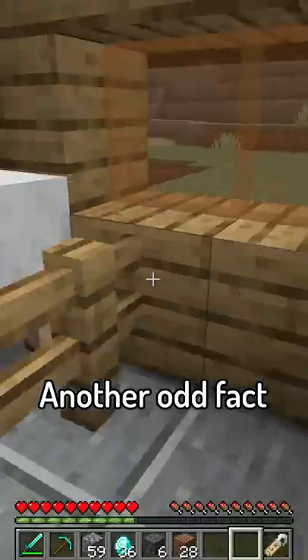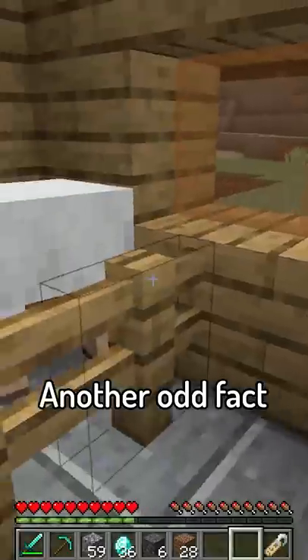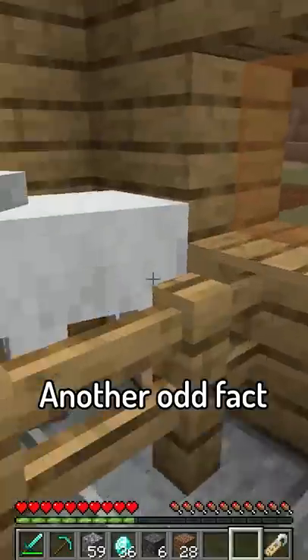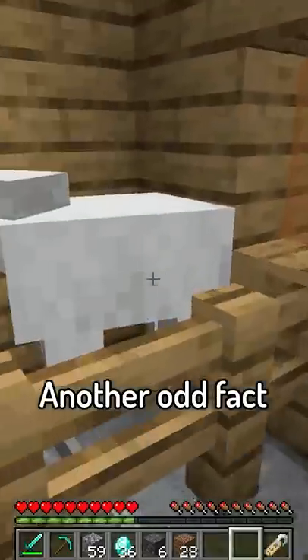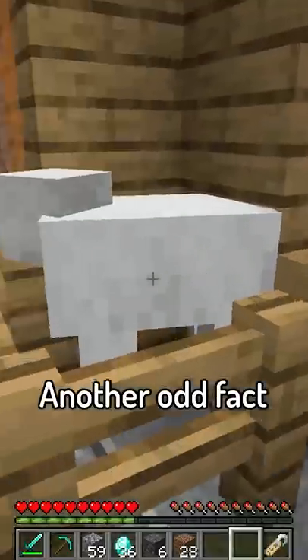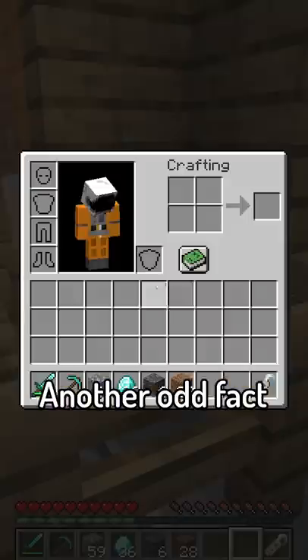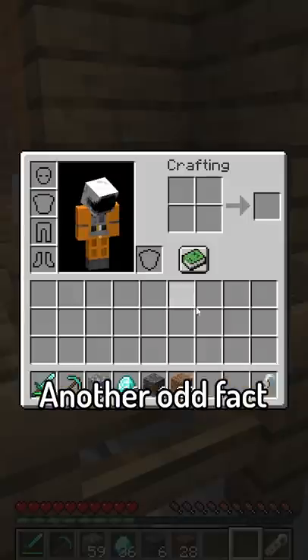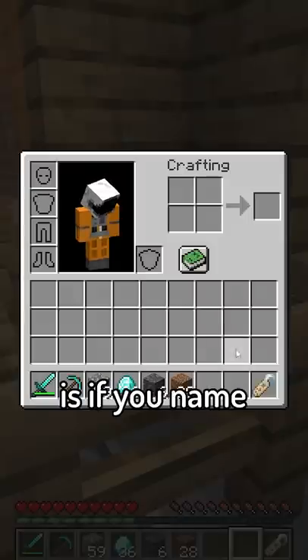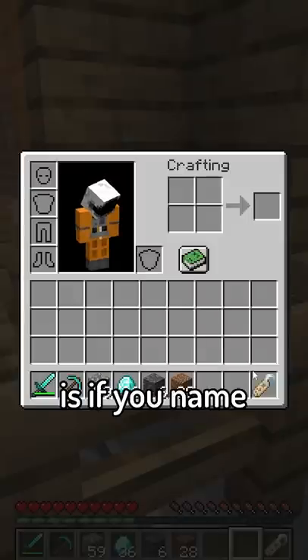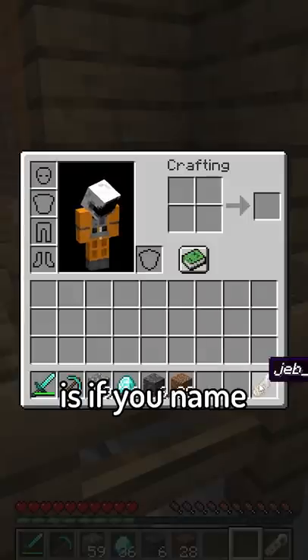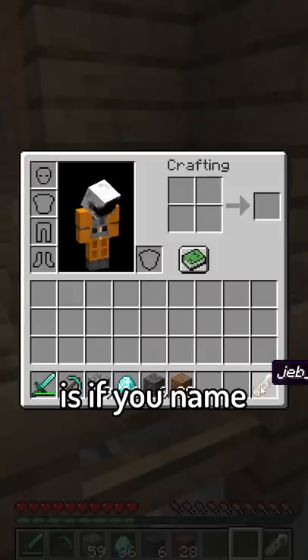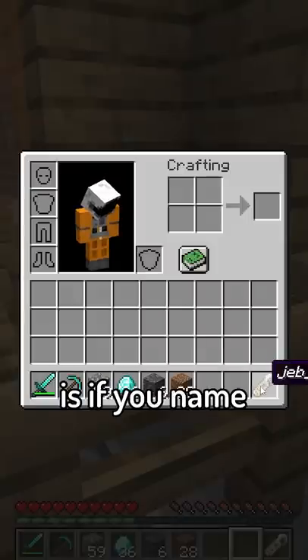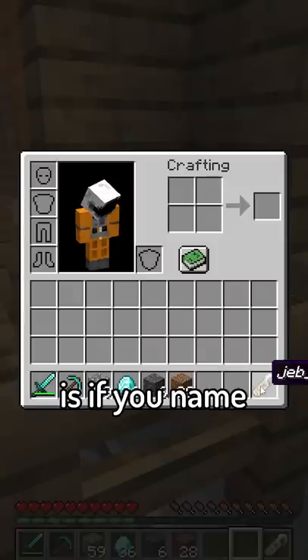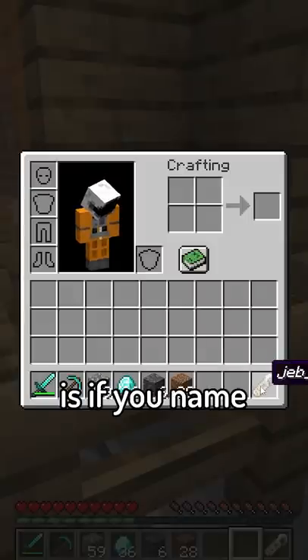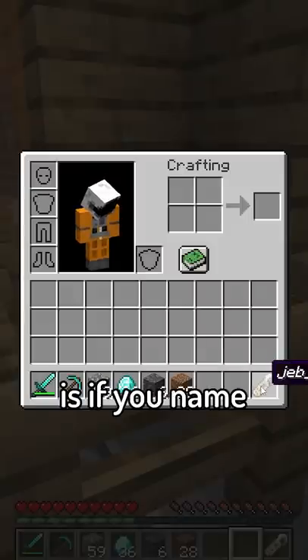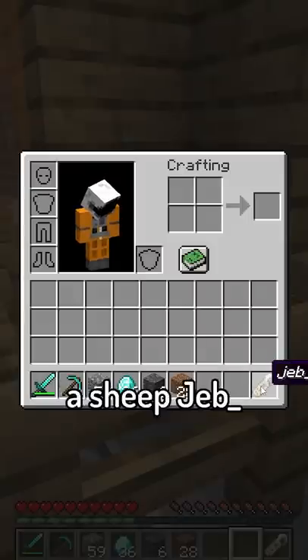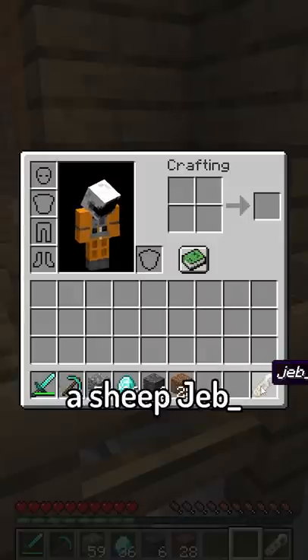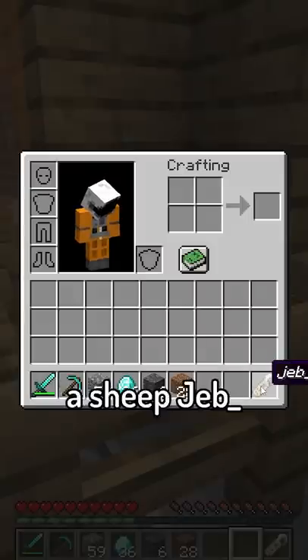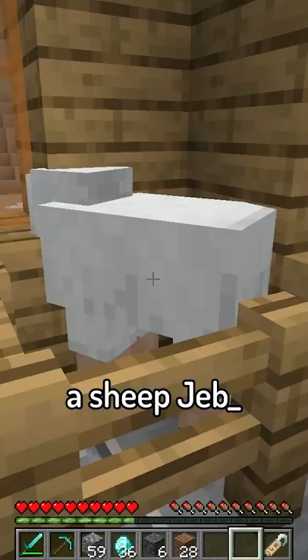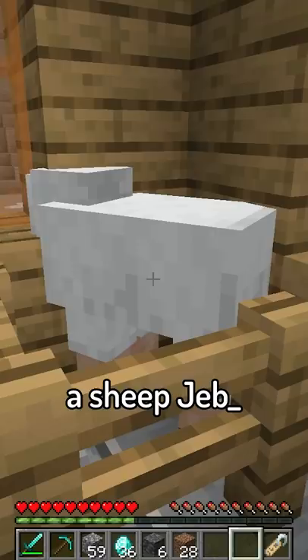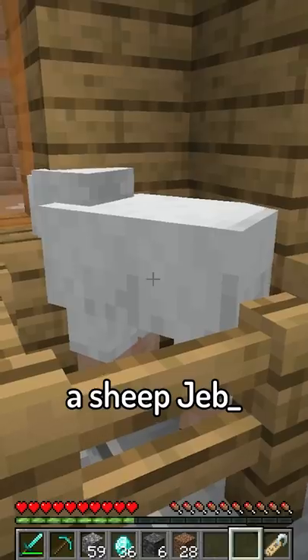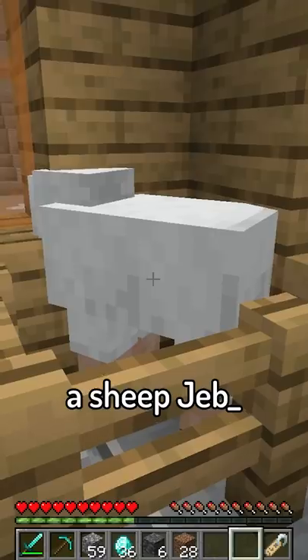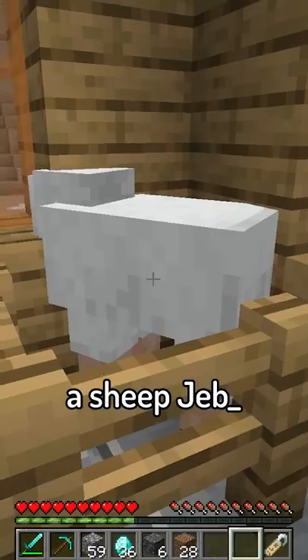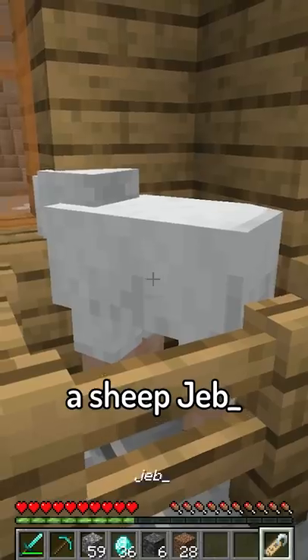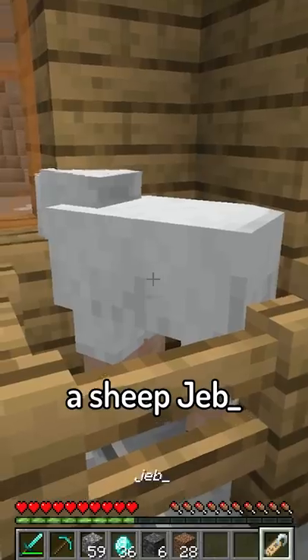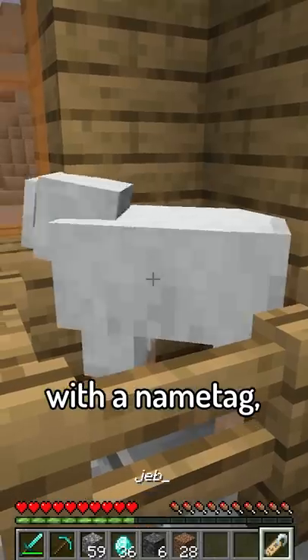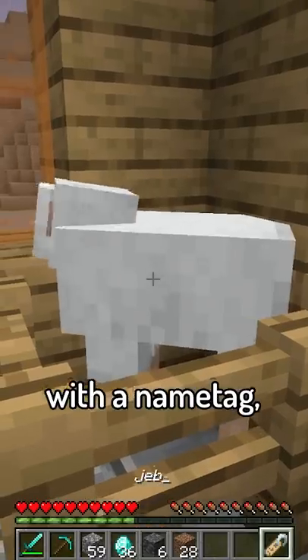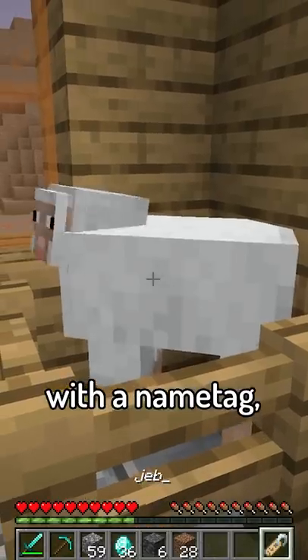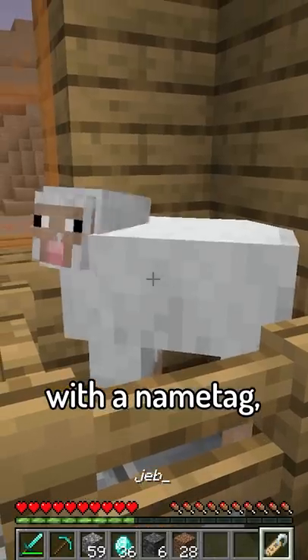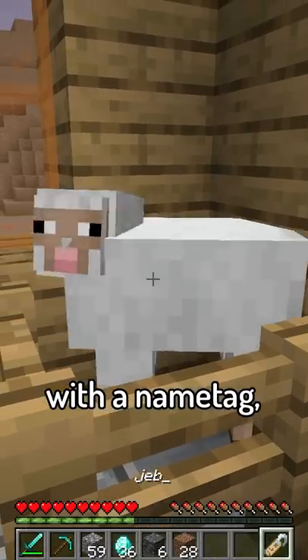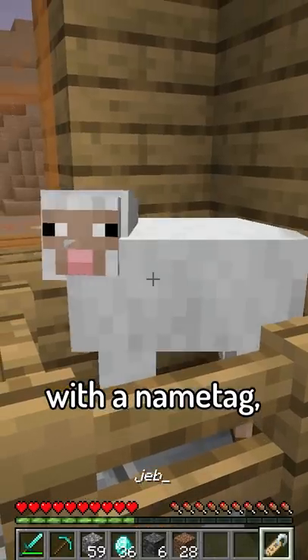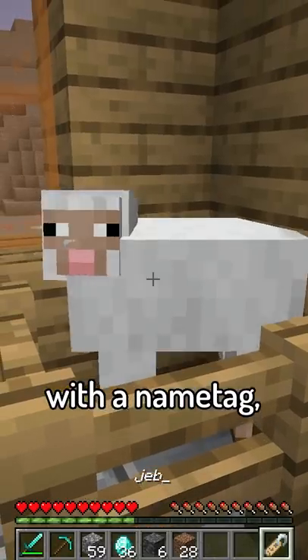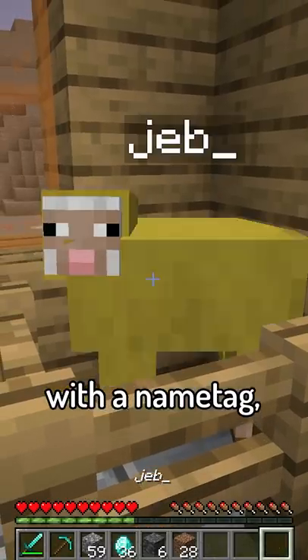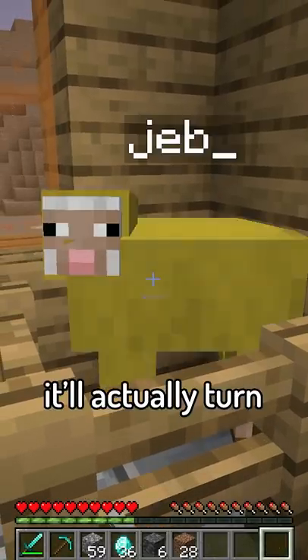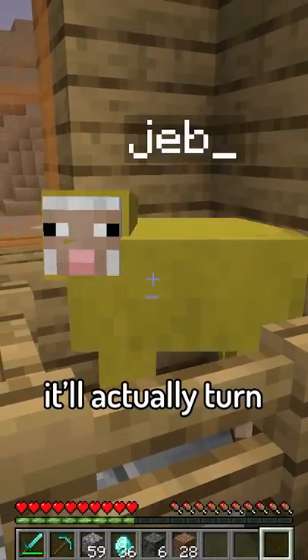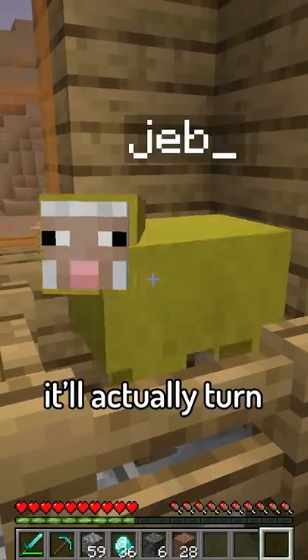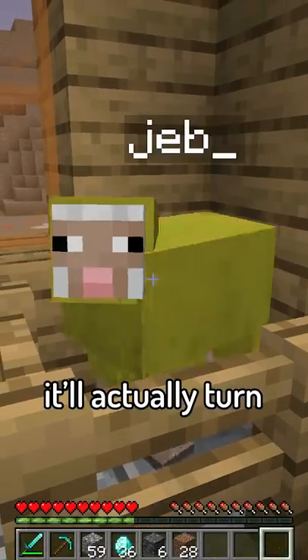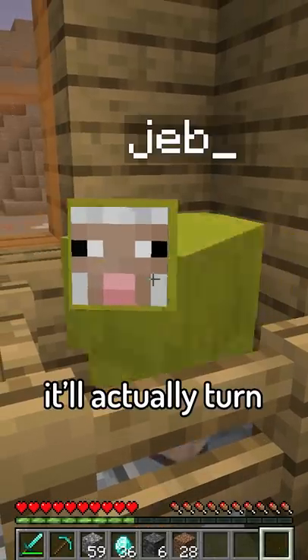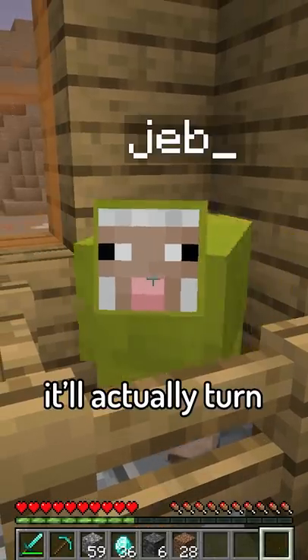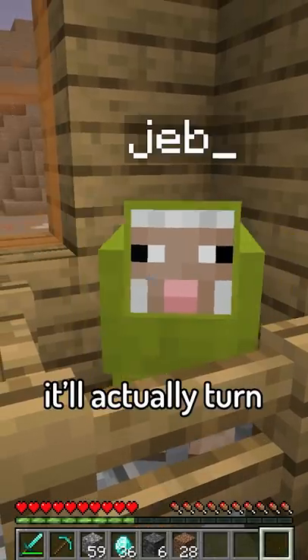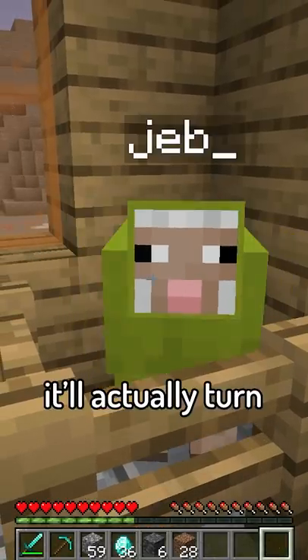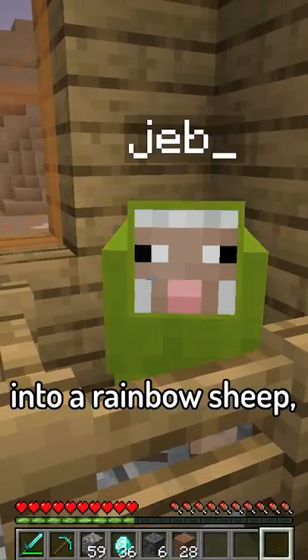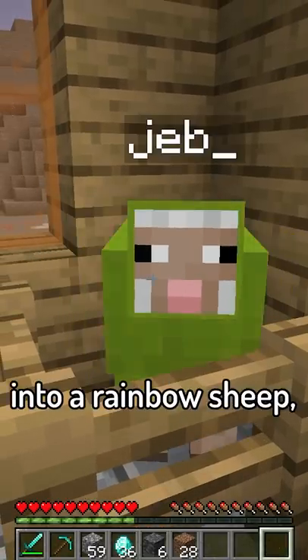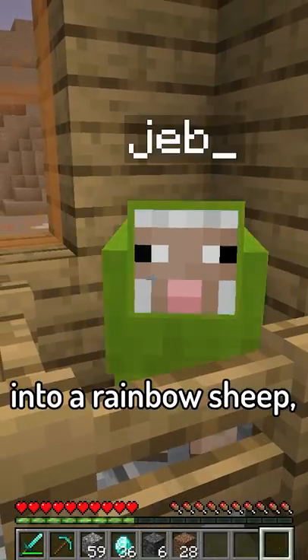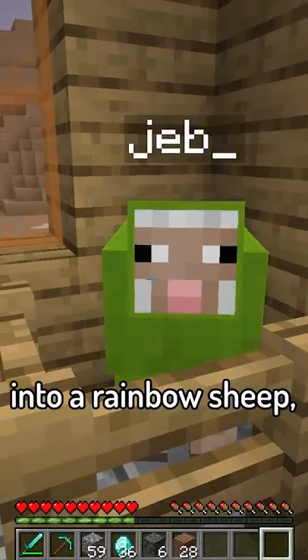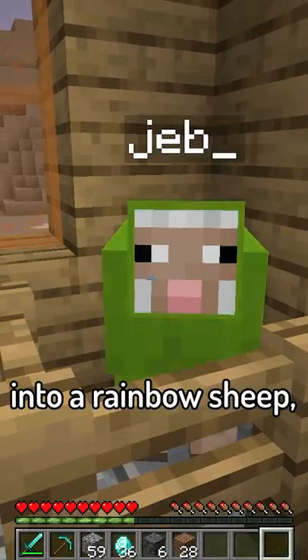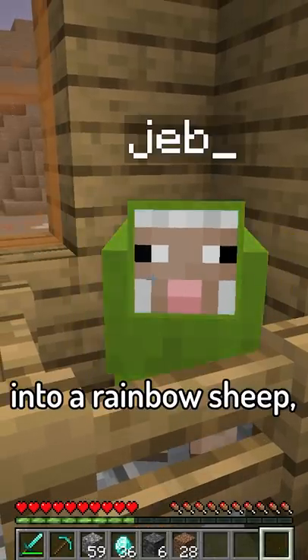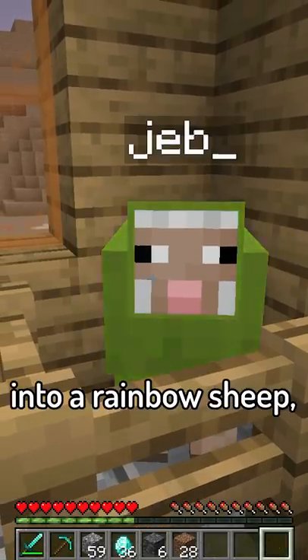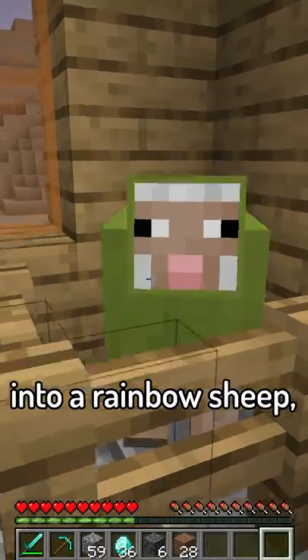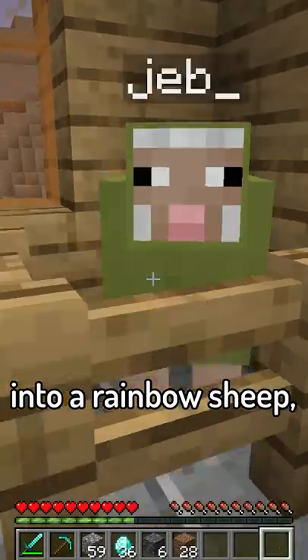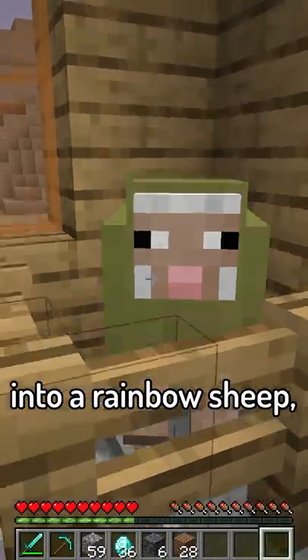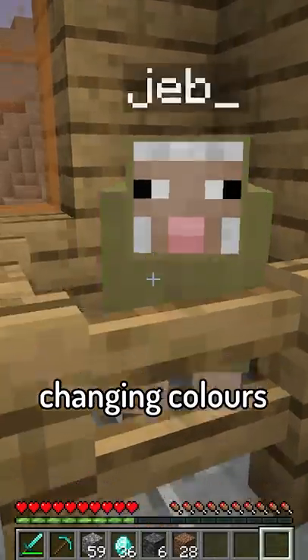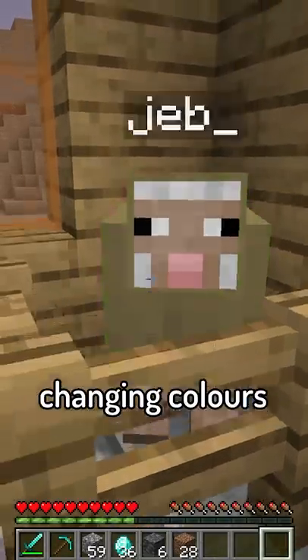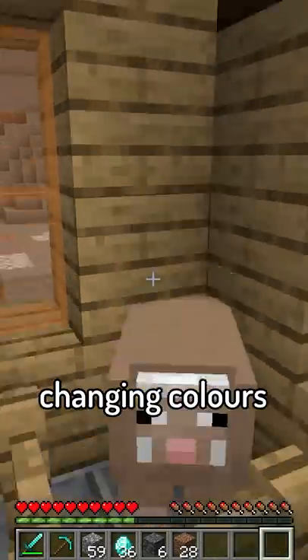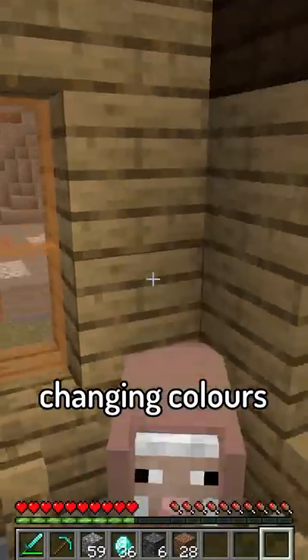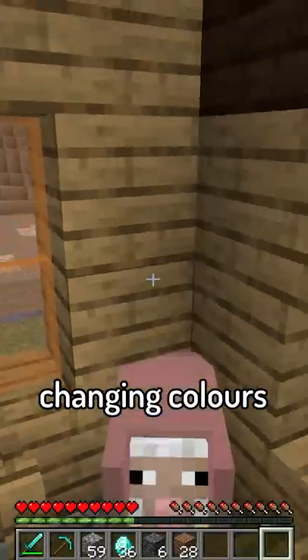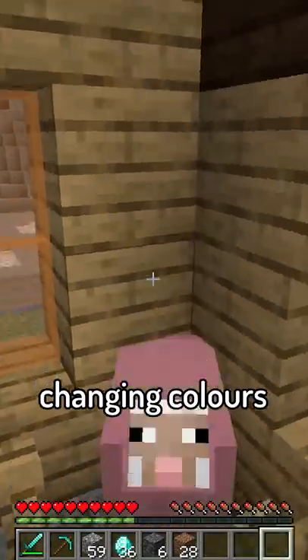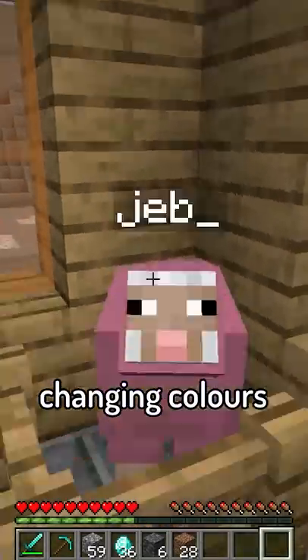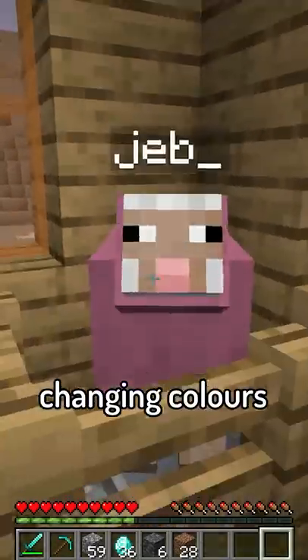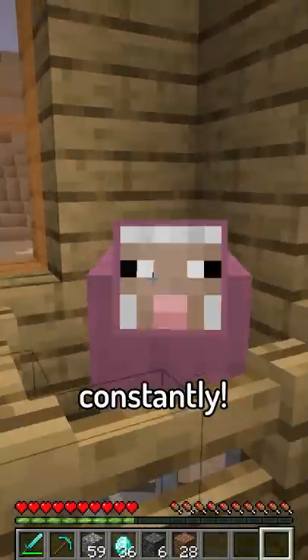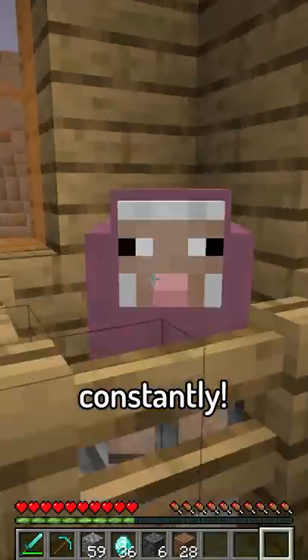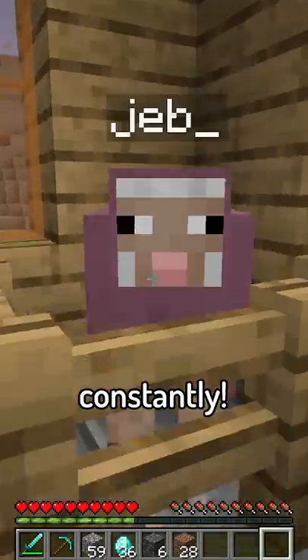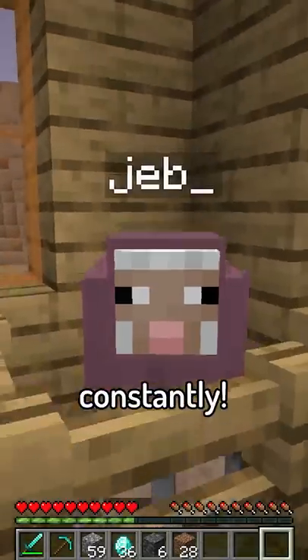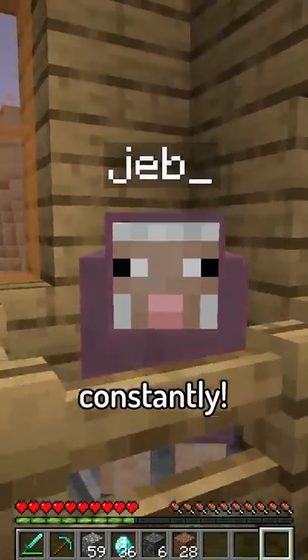Another odd fact is if you name a sheep Jeb with a name tag, it'll actually turn into a rainbow sheep changing colours constantly.